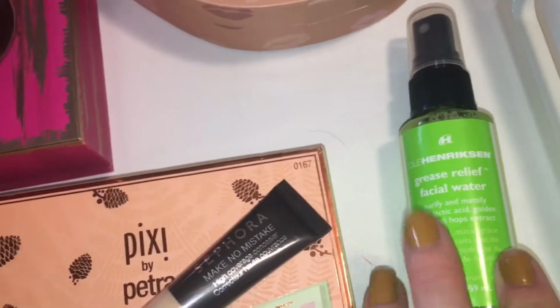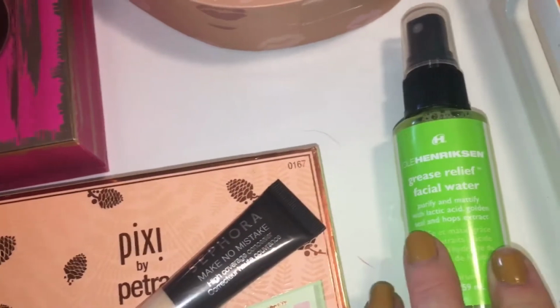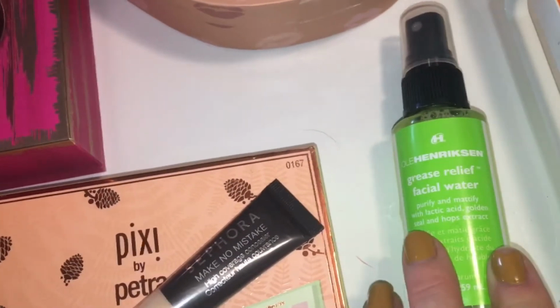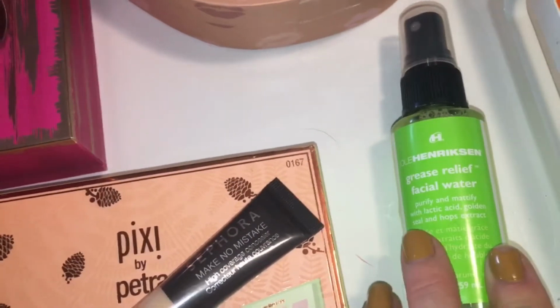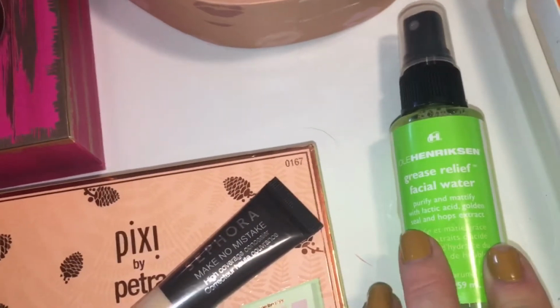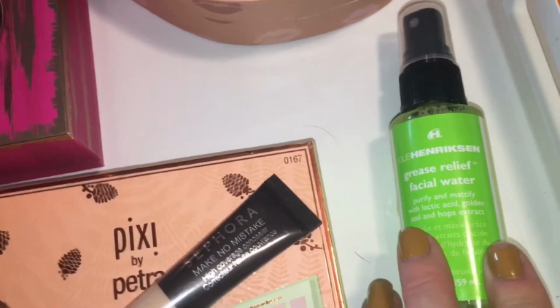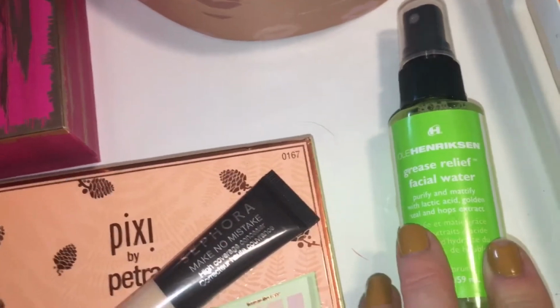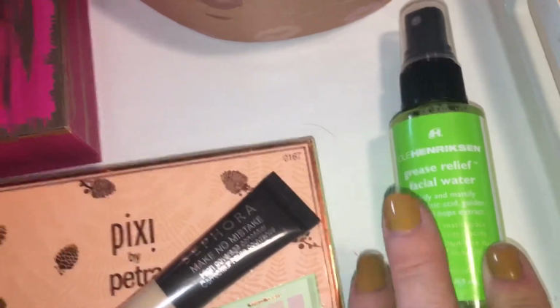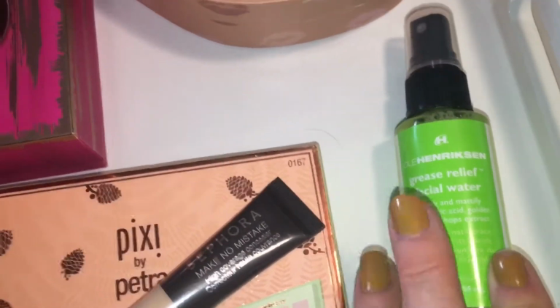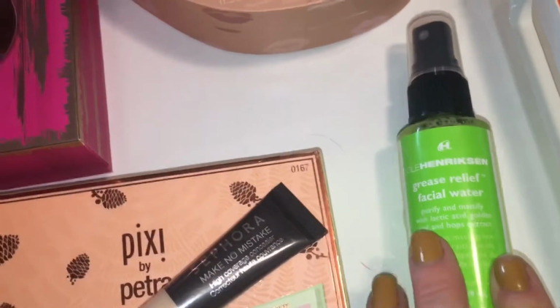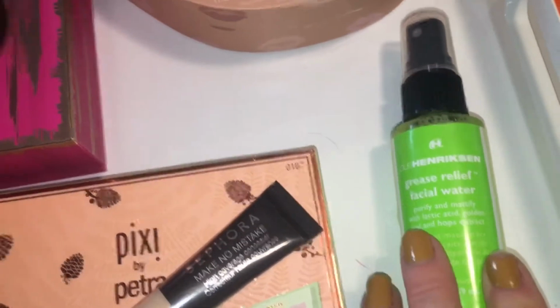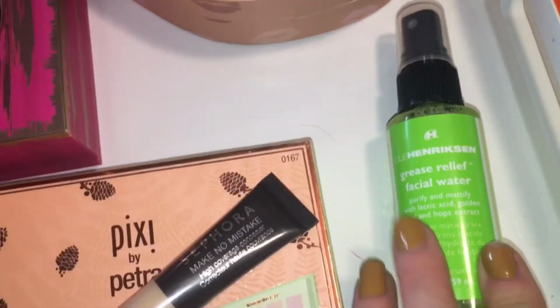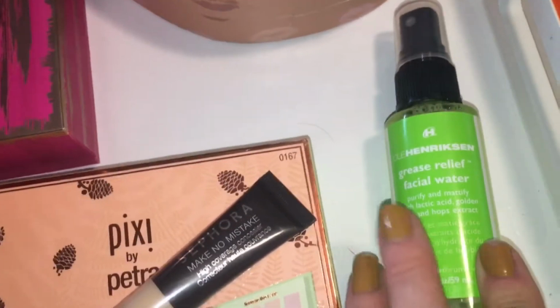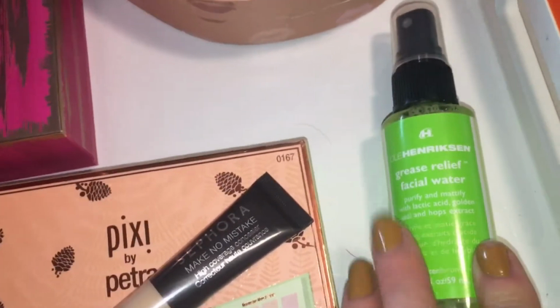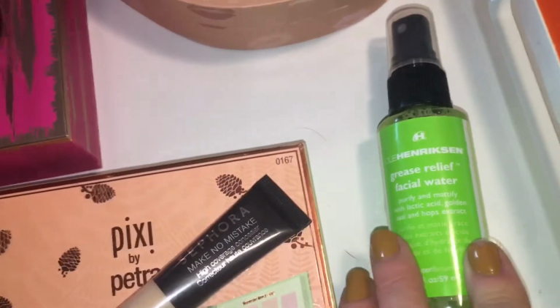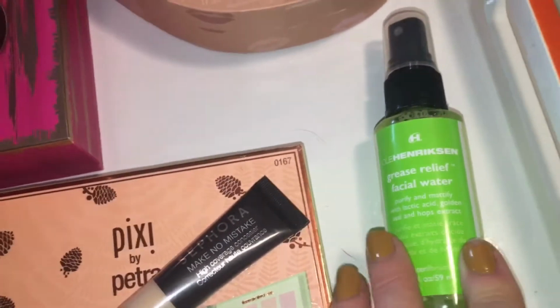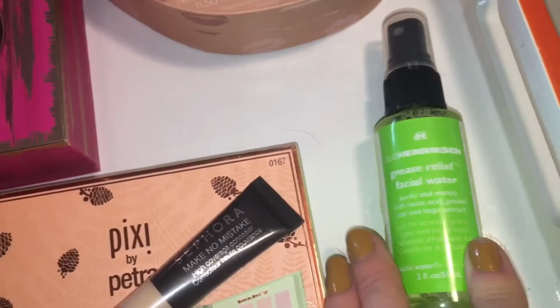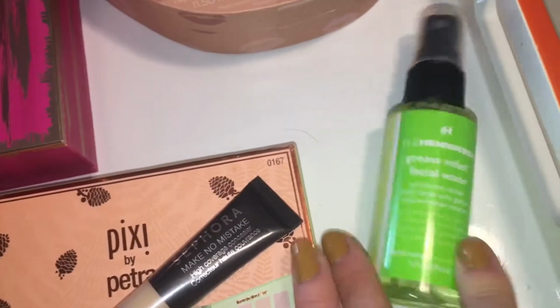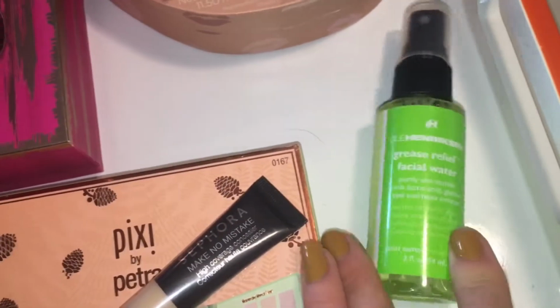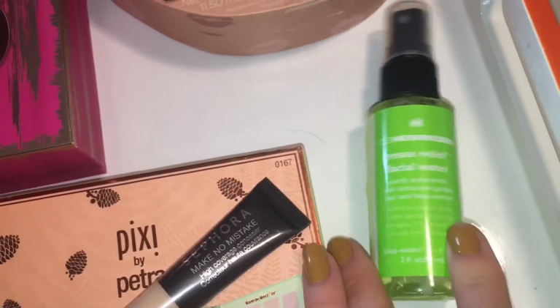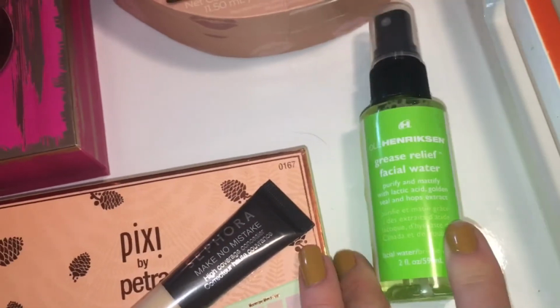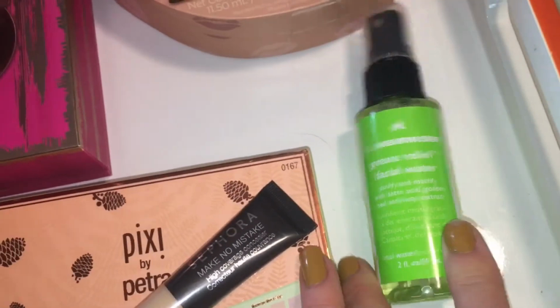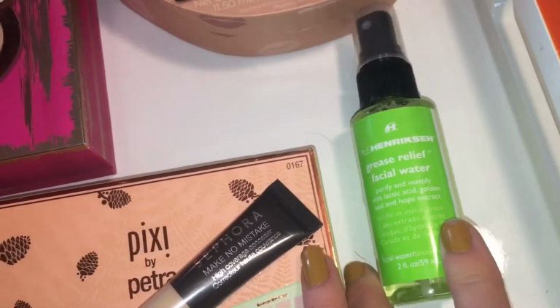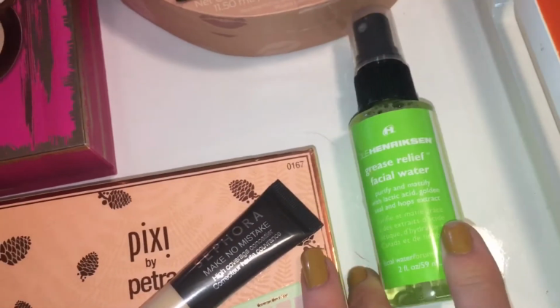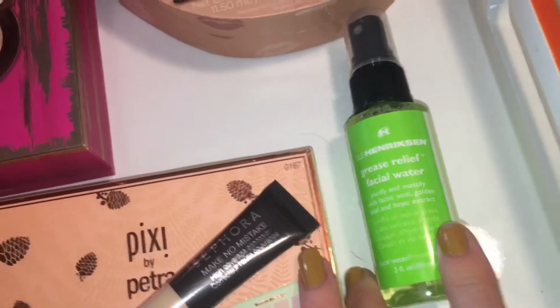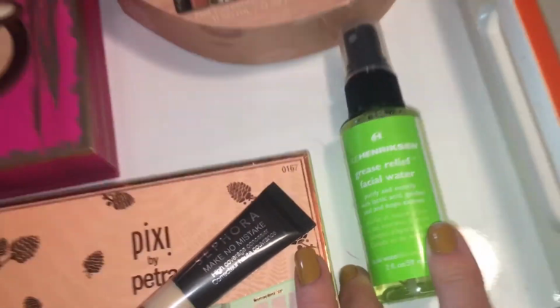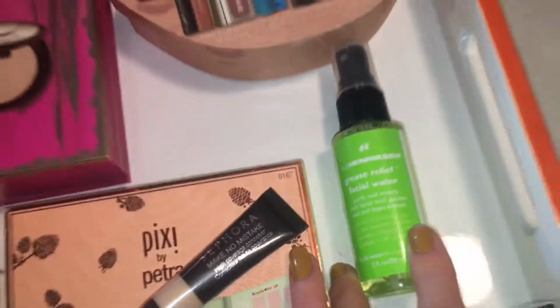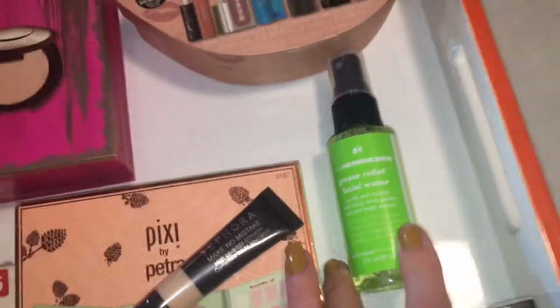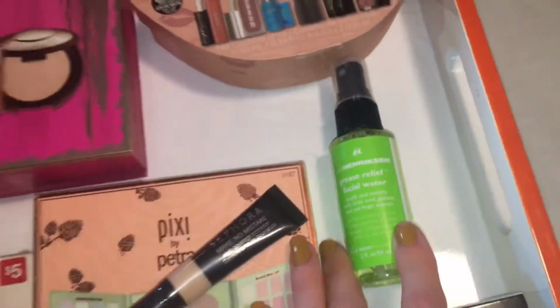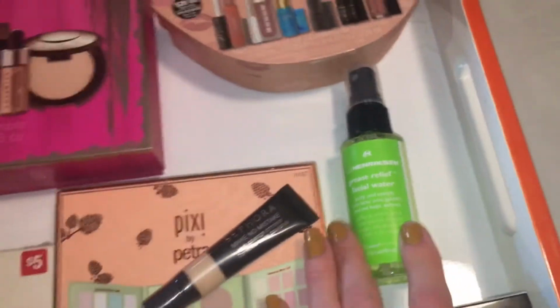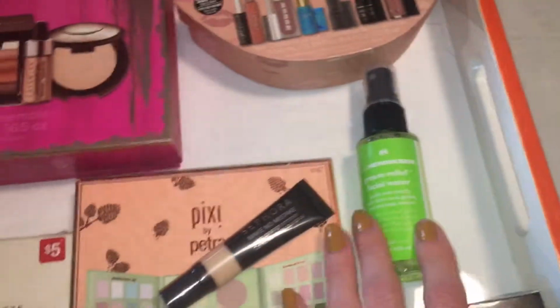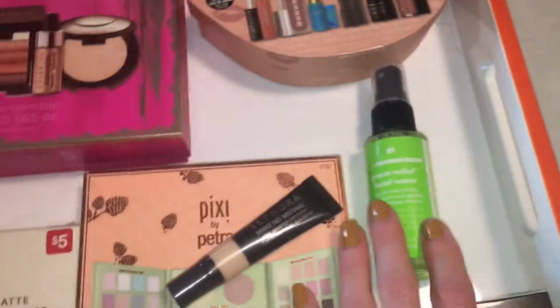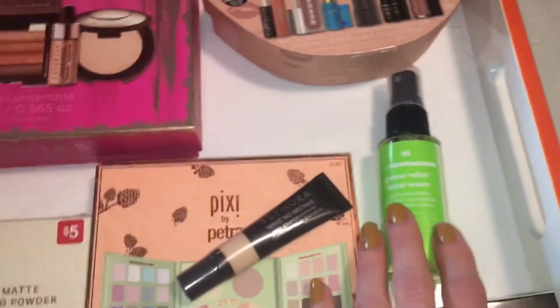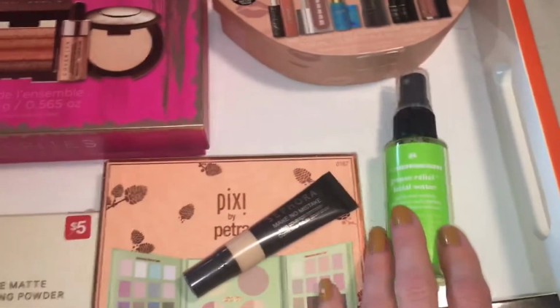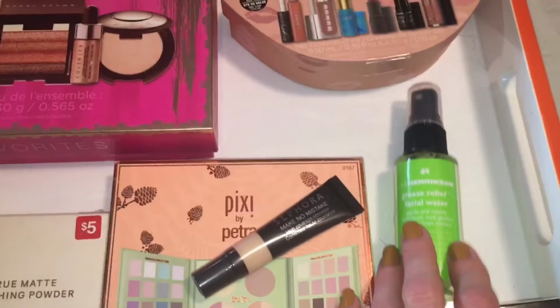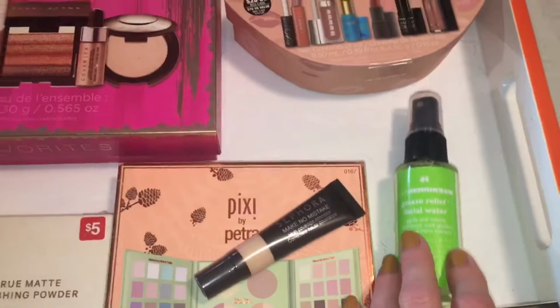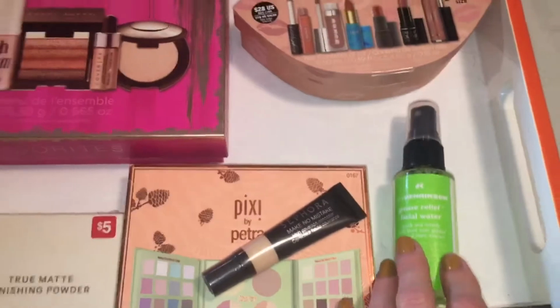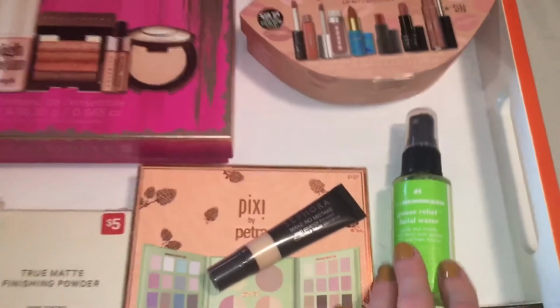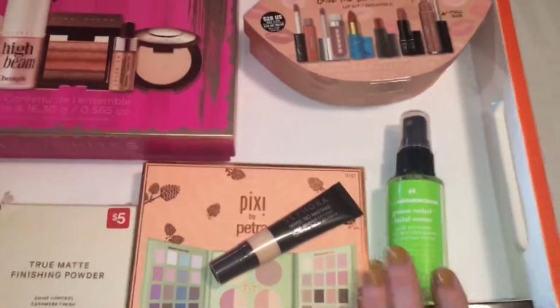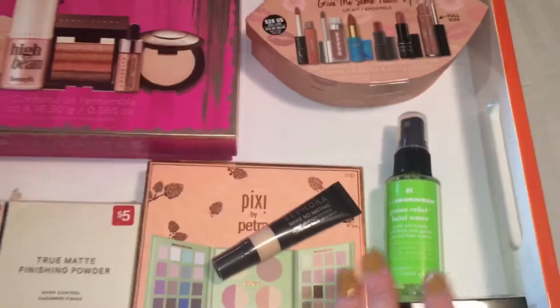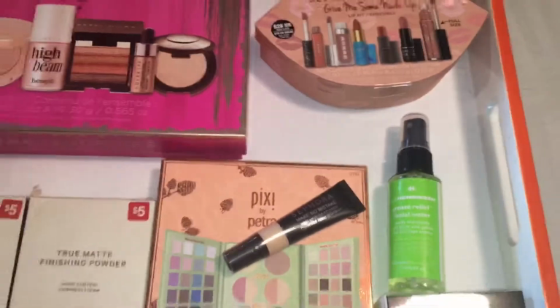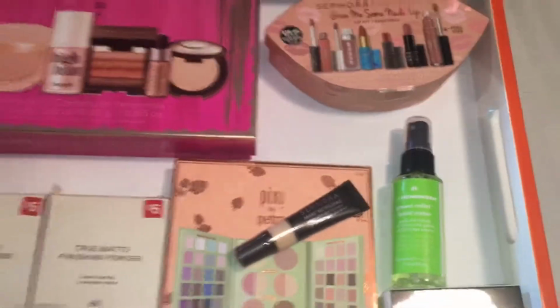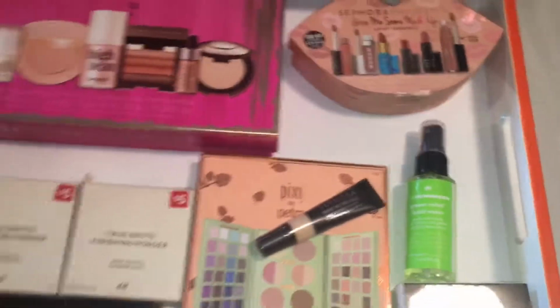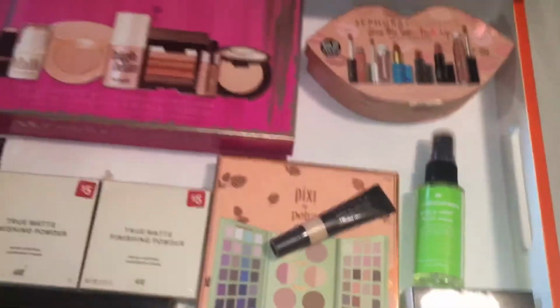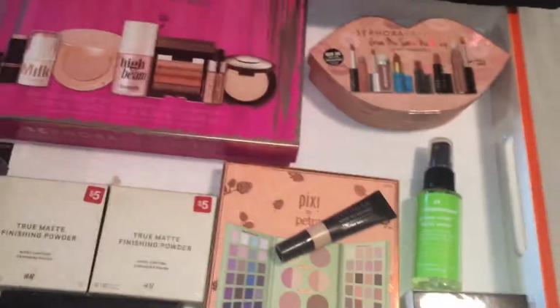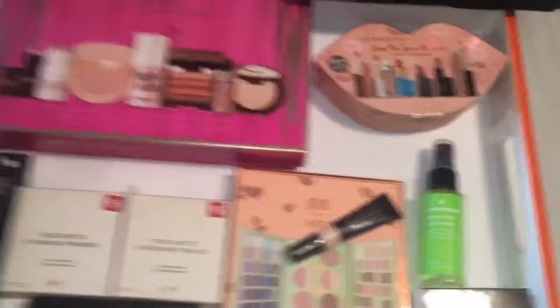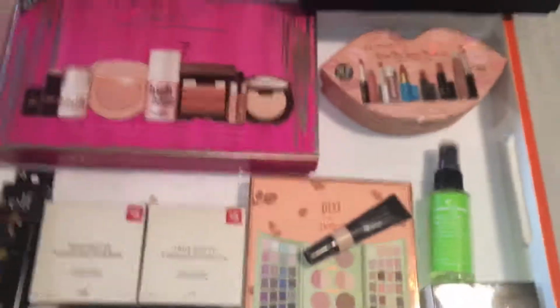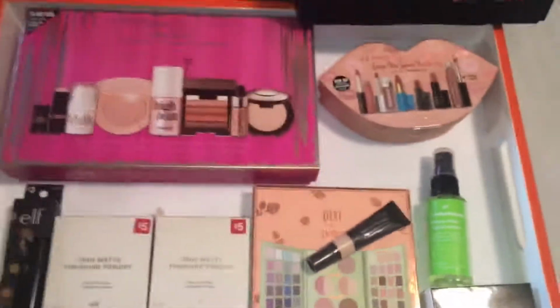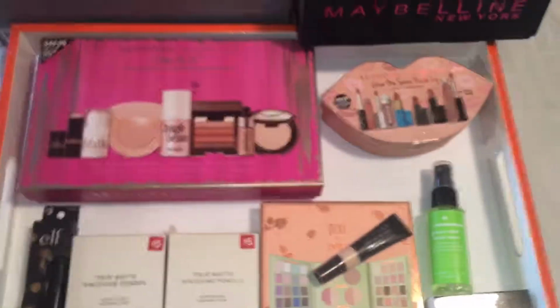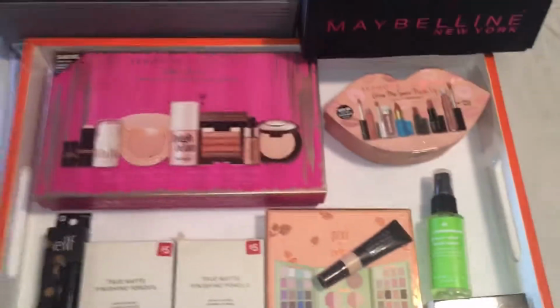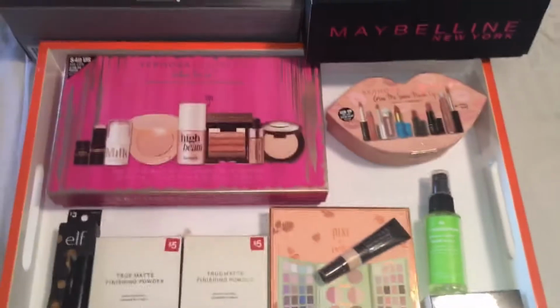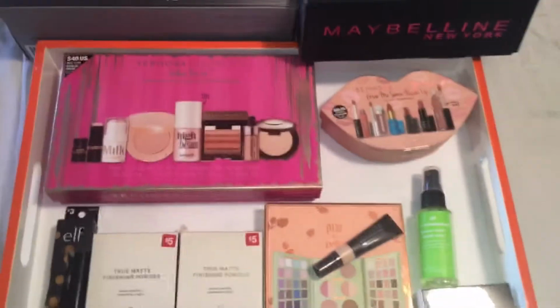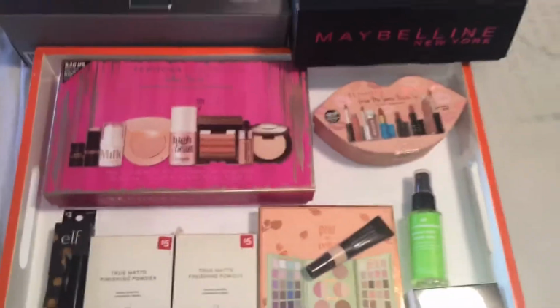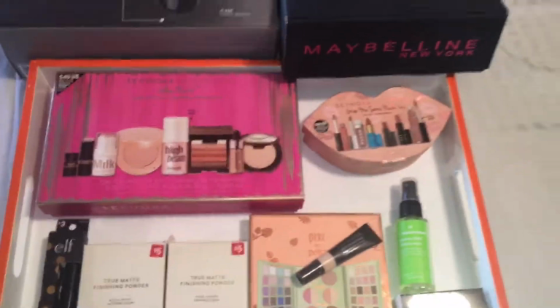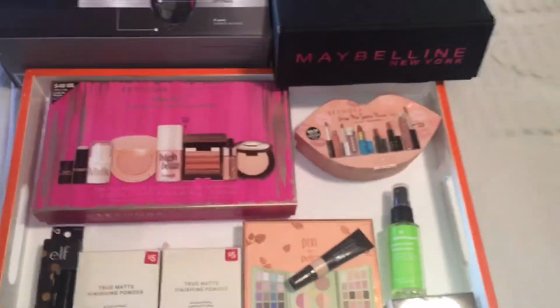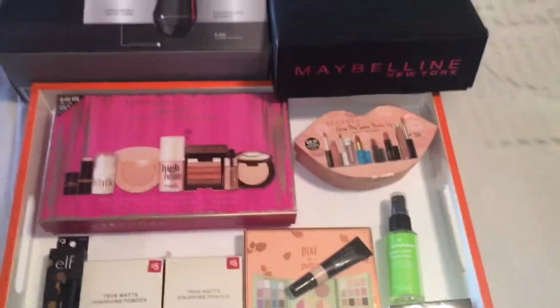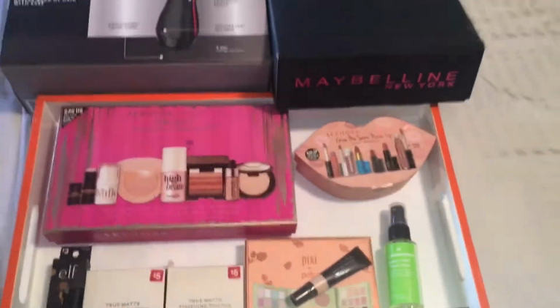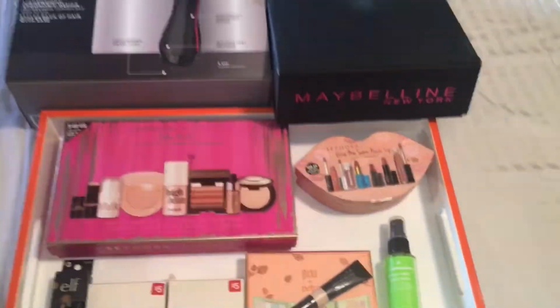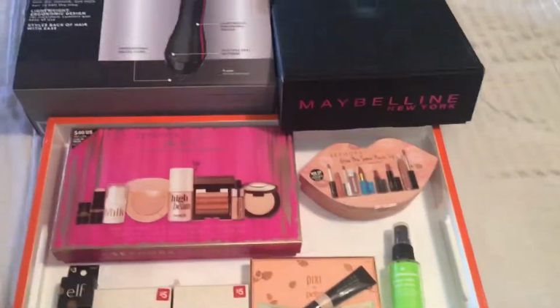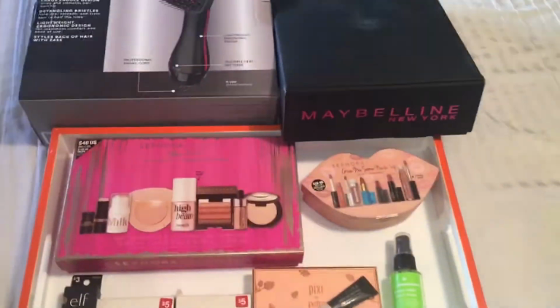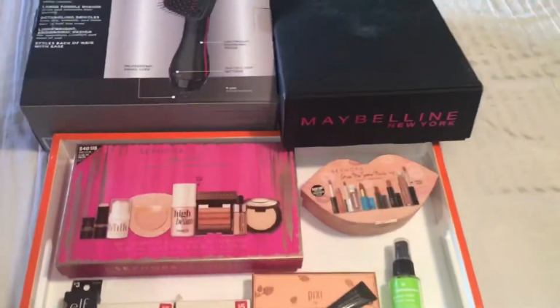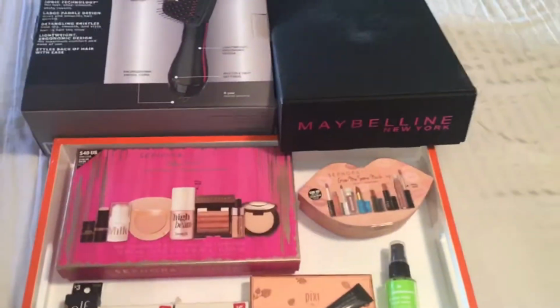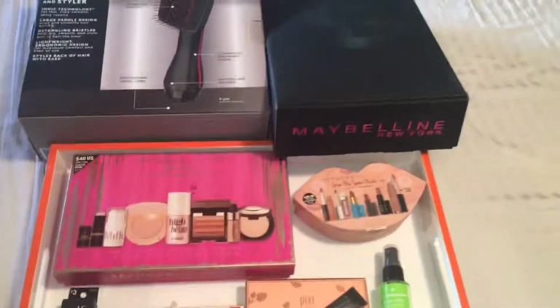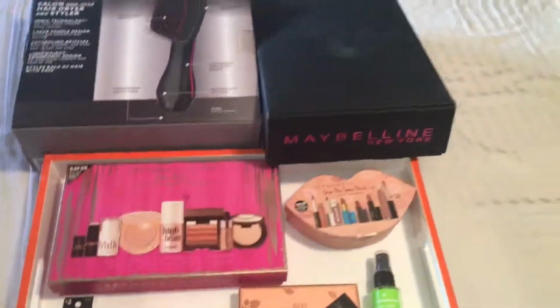Finally, the Ole Henriksen facial water actually made my skin and cheeks break out — it didn't keep oils at bay and I feel like it made my skin worse, so I would not recommend it. I hope you guys enjoyed this wrap-up and I will see you next week — bye!